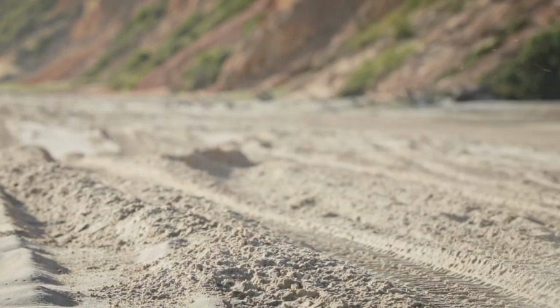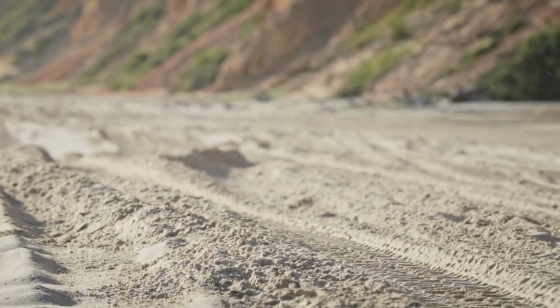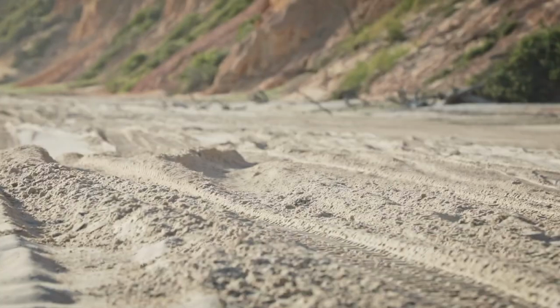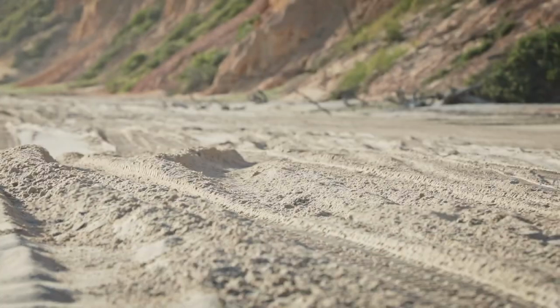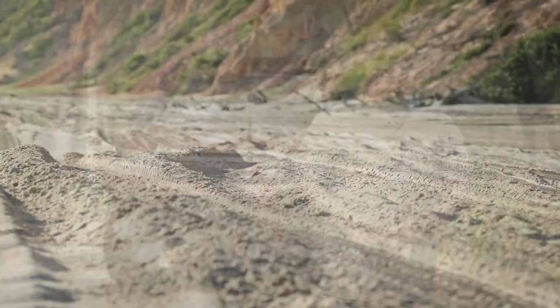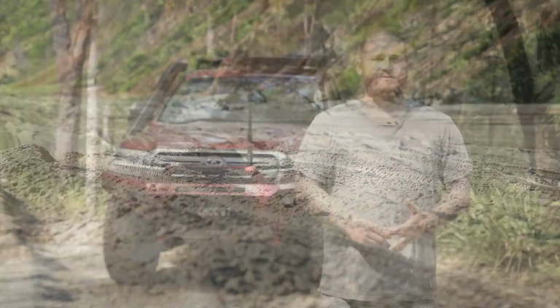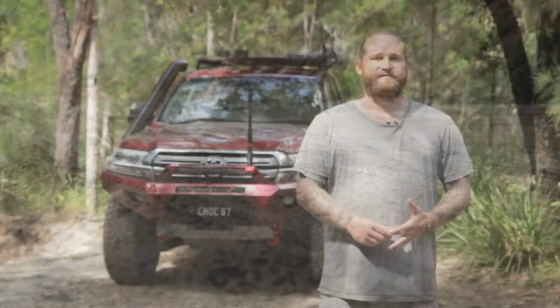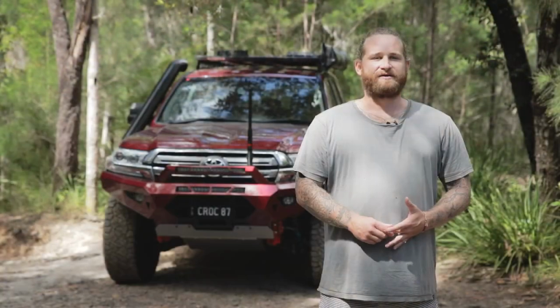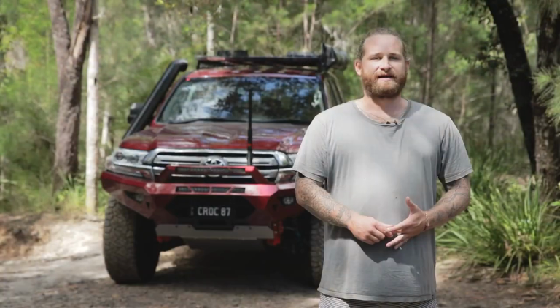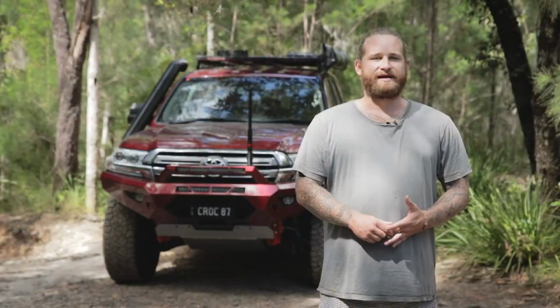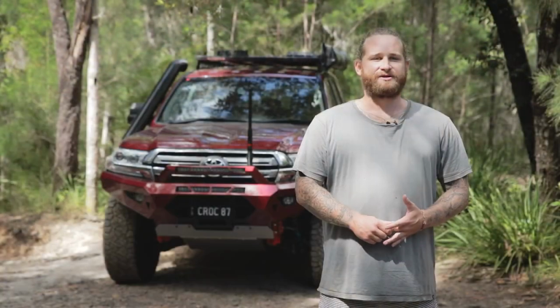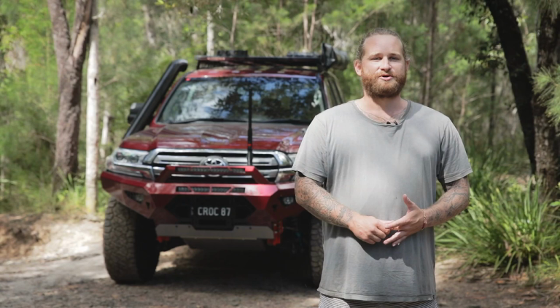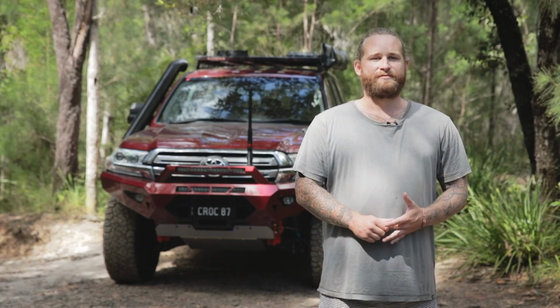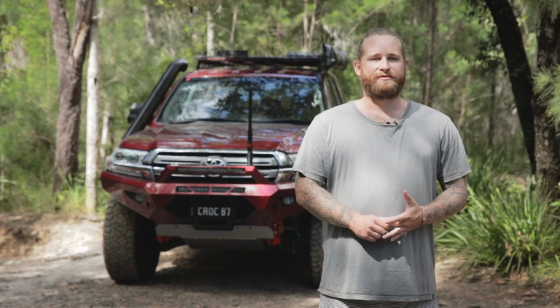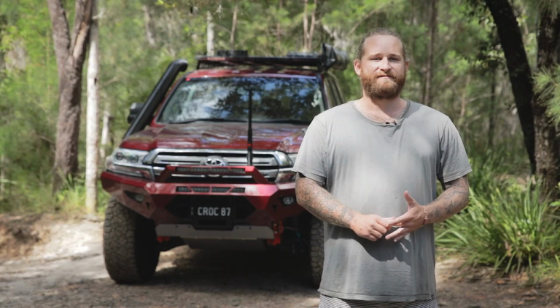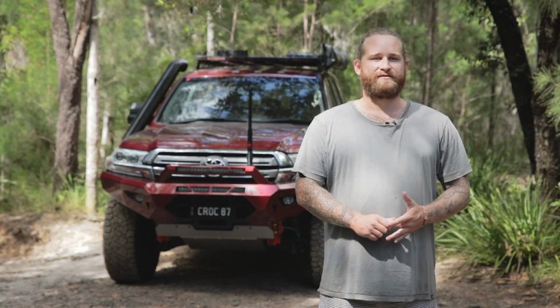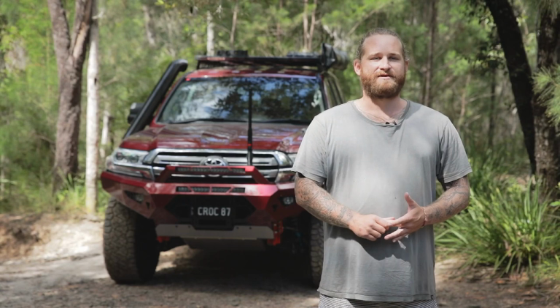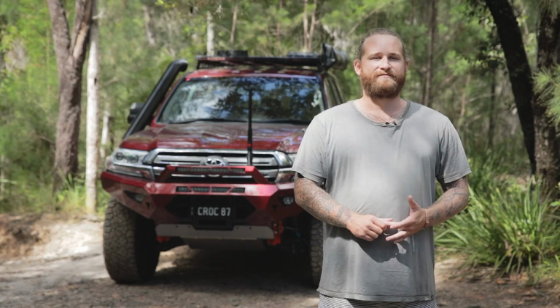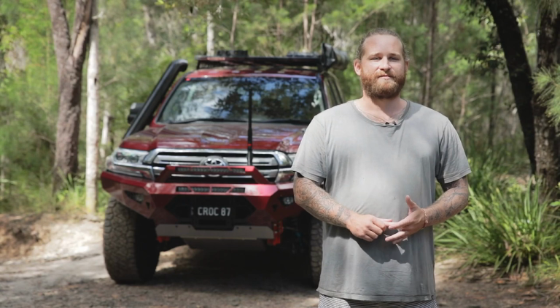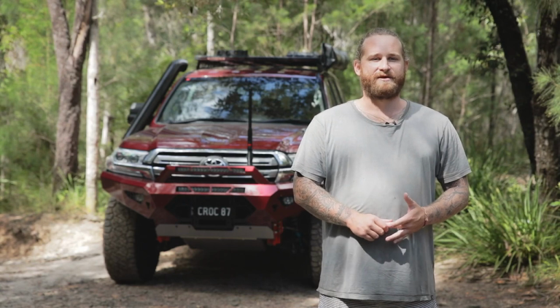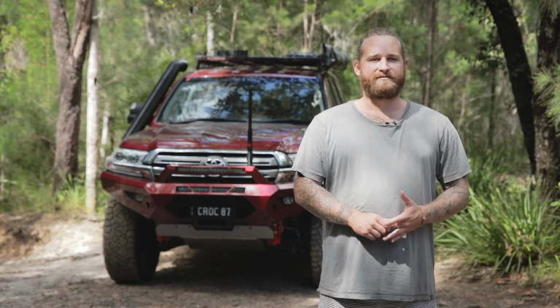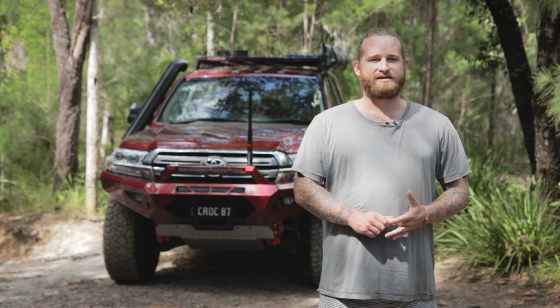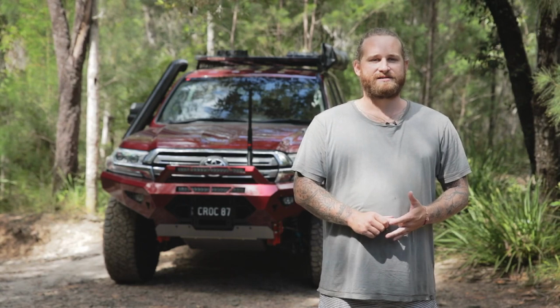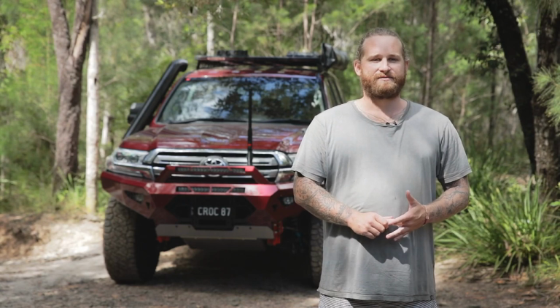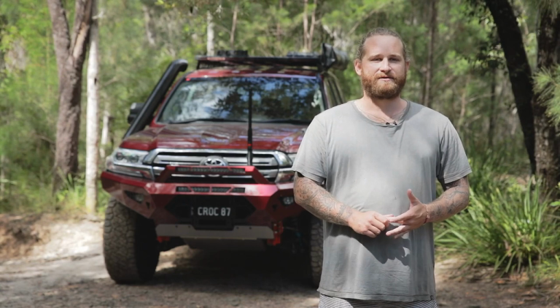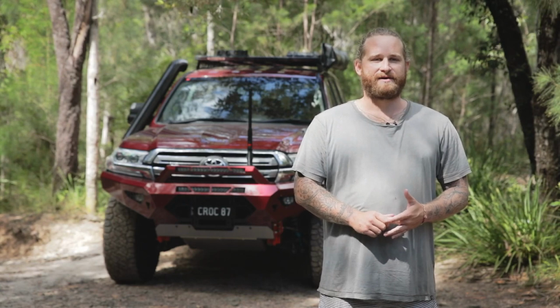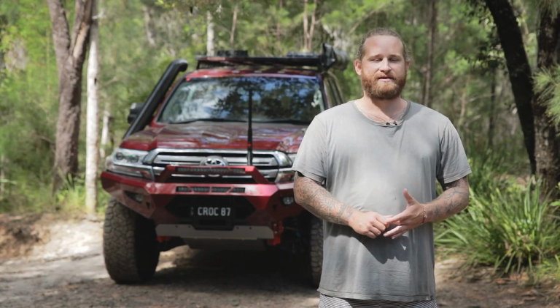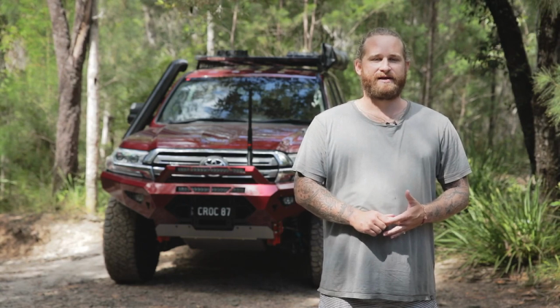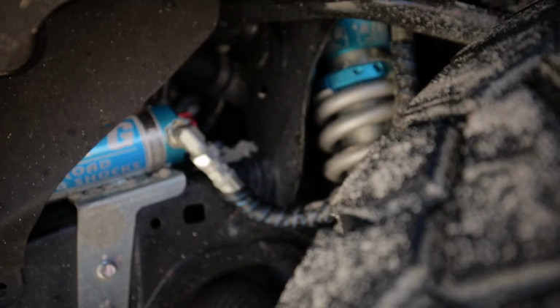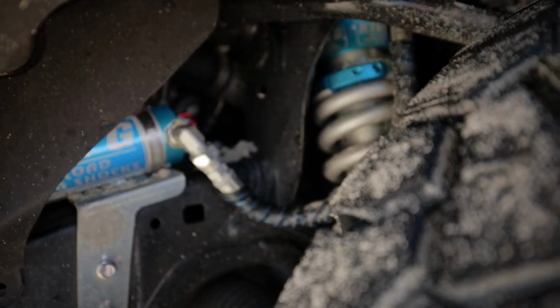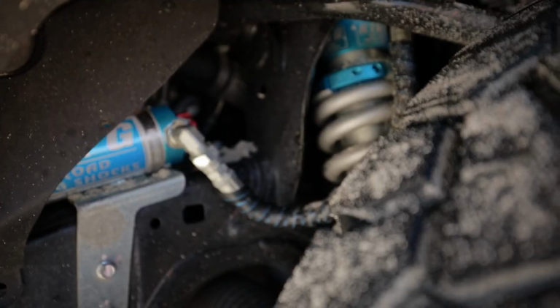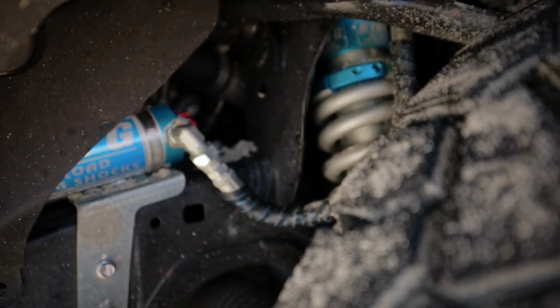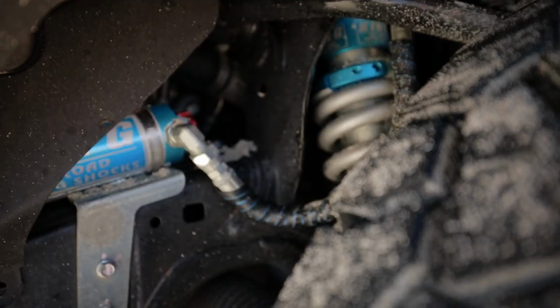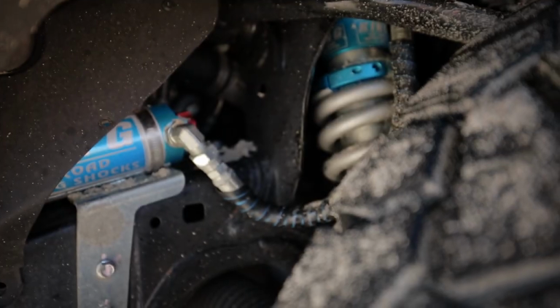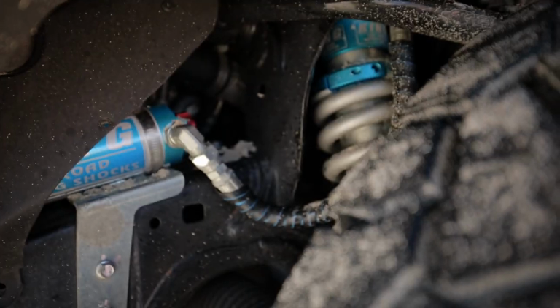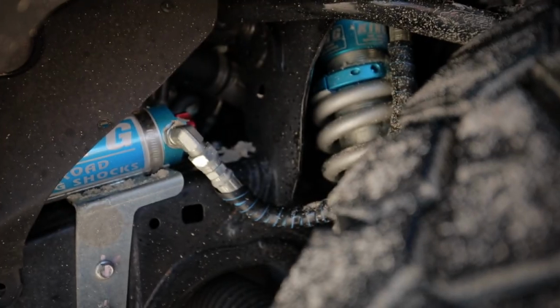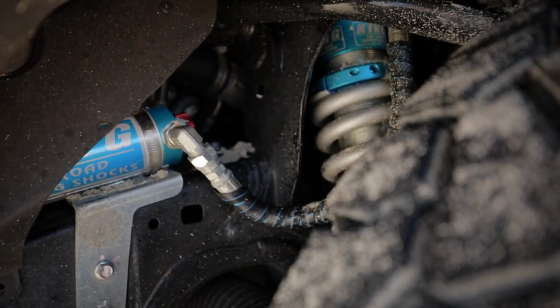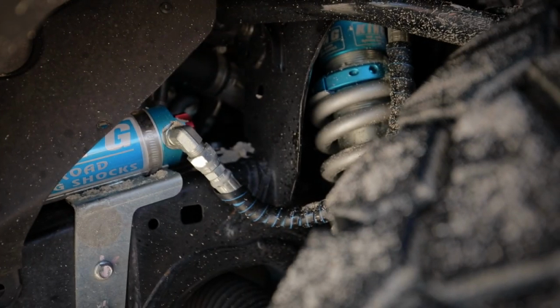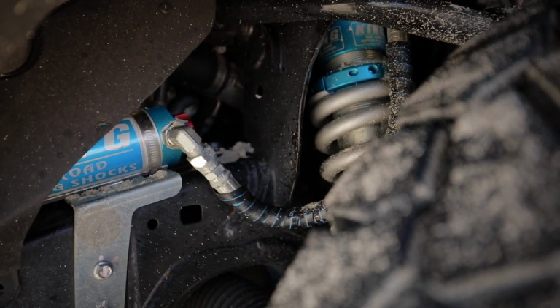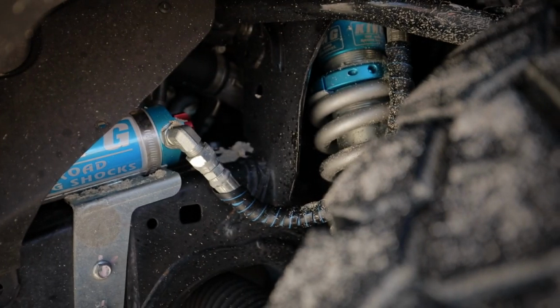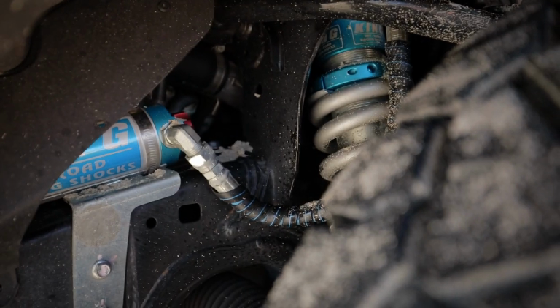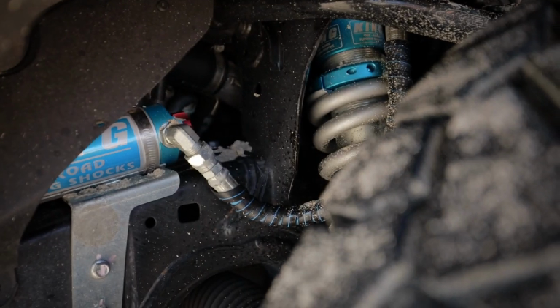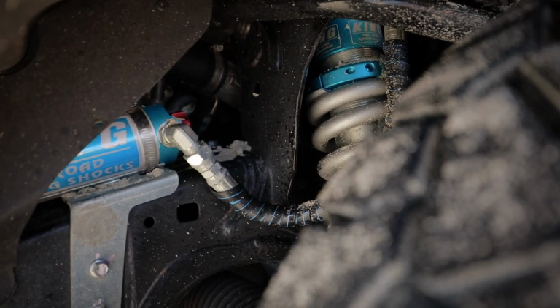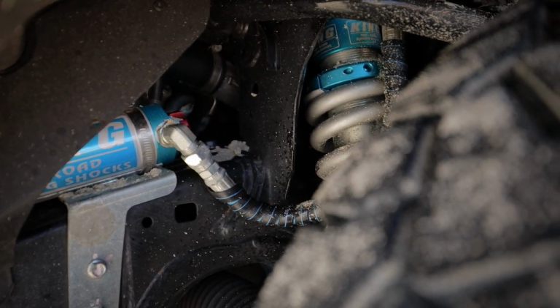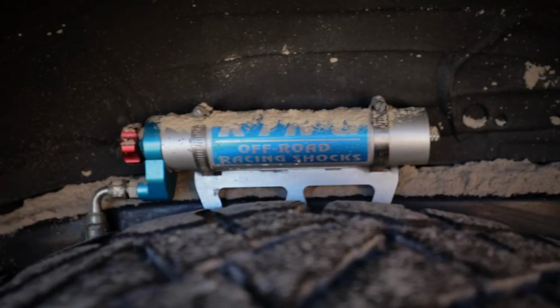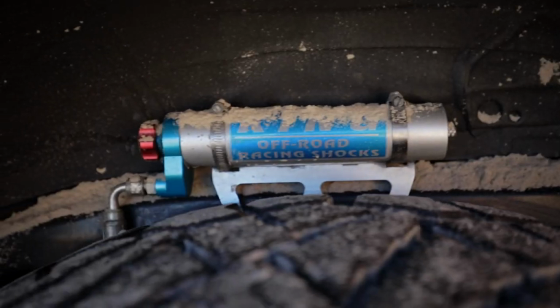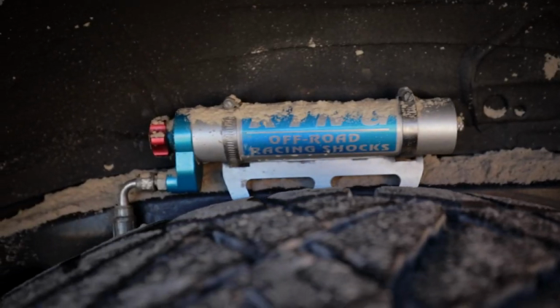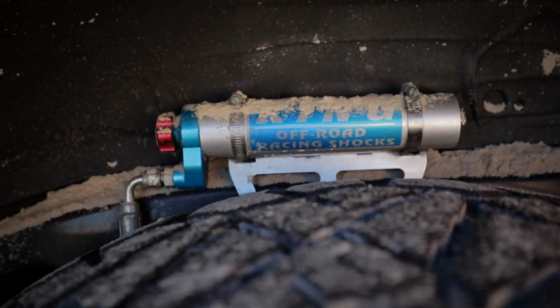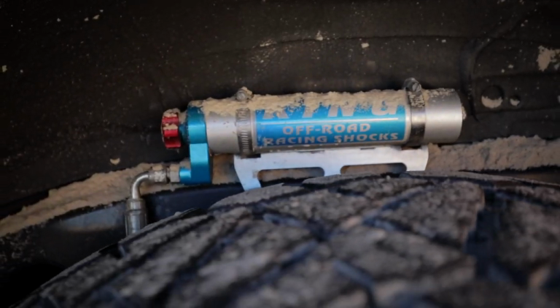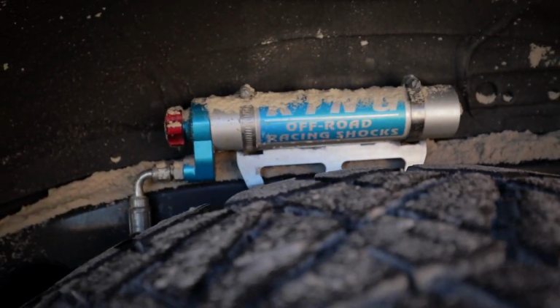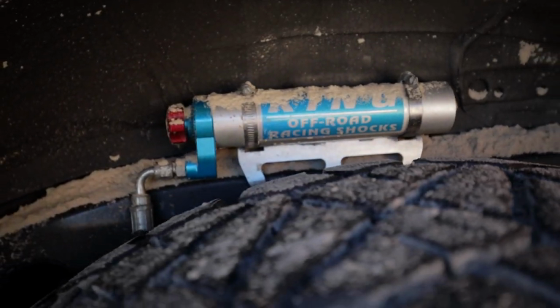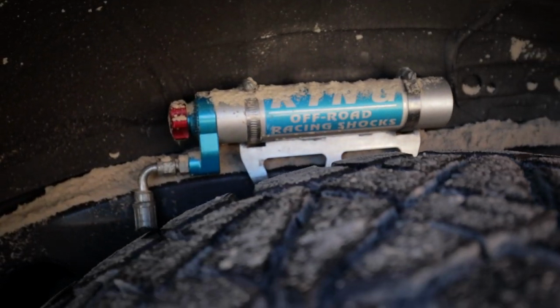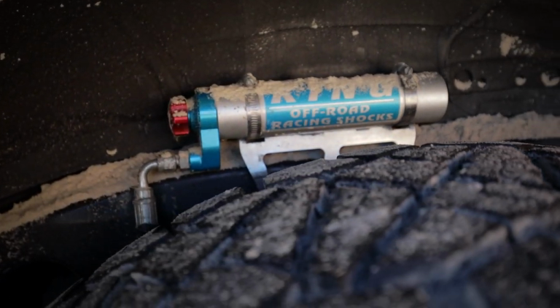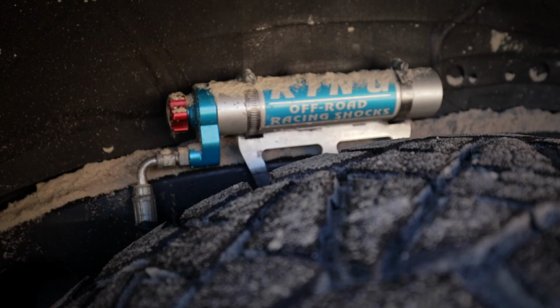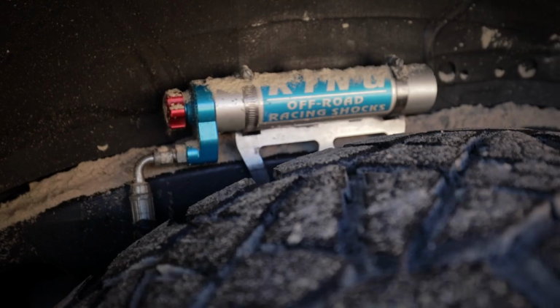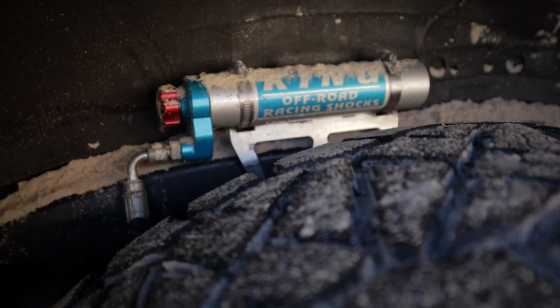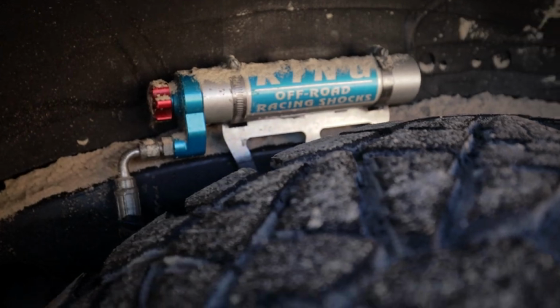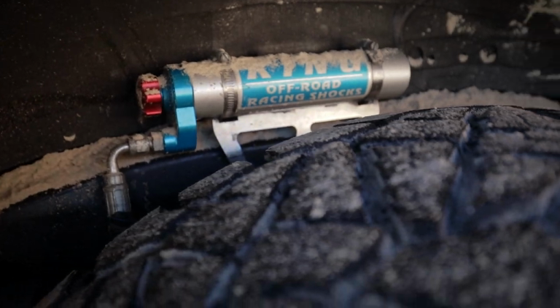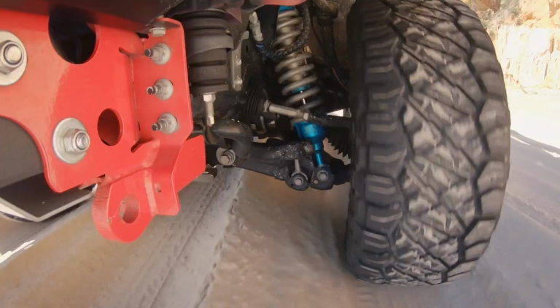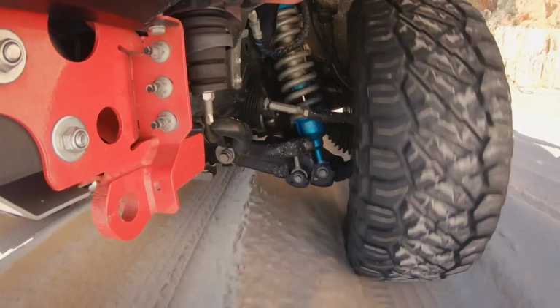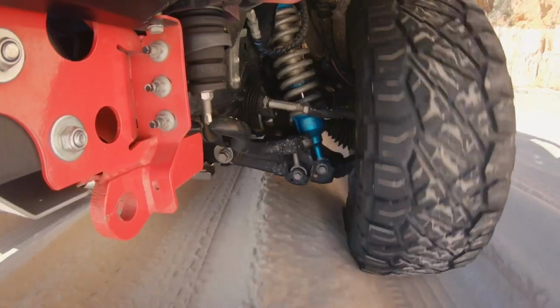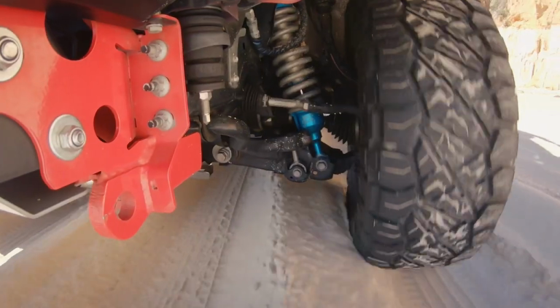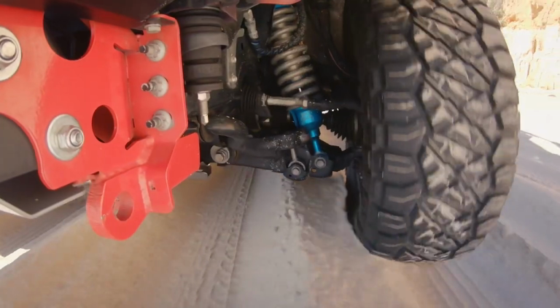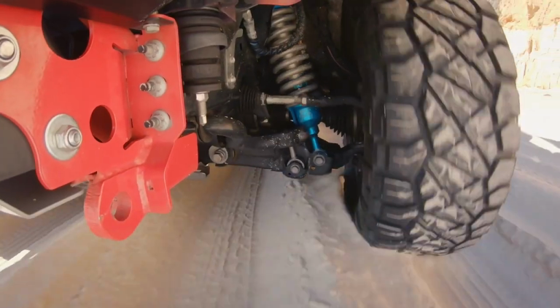Suspension wise we've got a King 2.5 remote res all the way around, Airbag Man coil helpers in the rear, and Blackhawk upper control arms at the front.